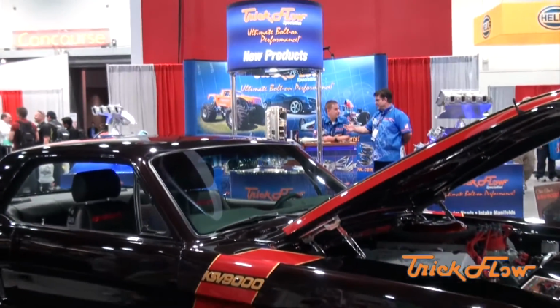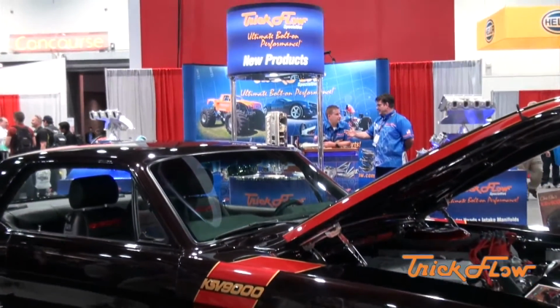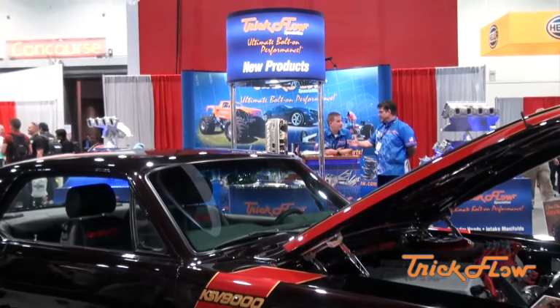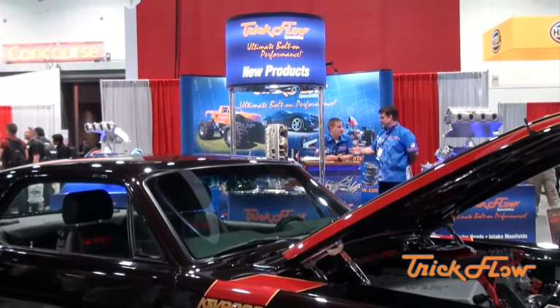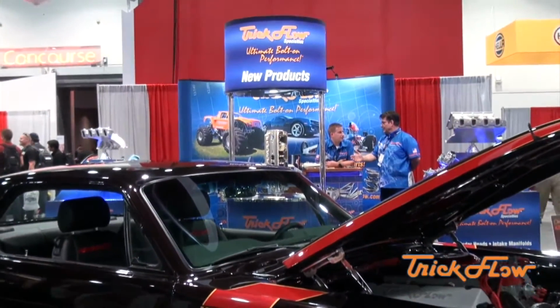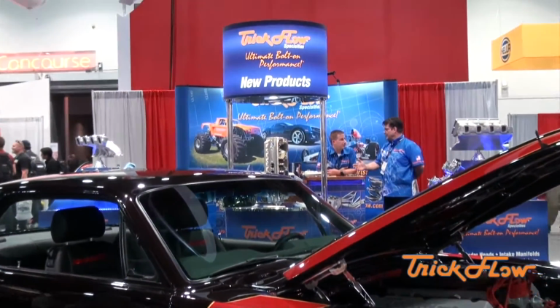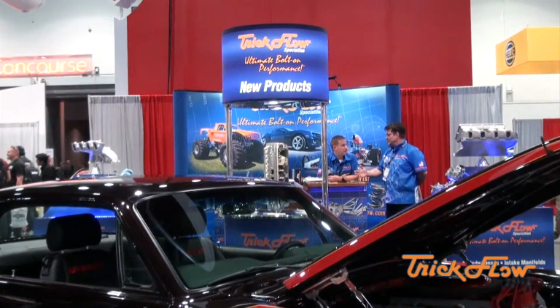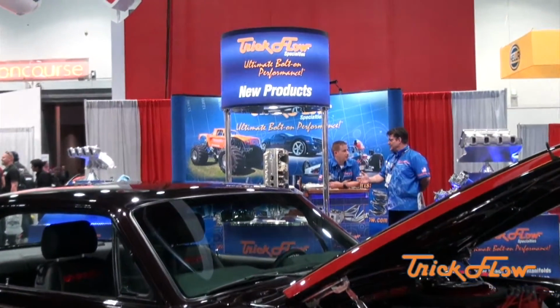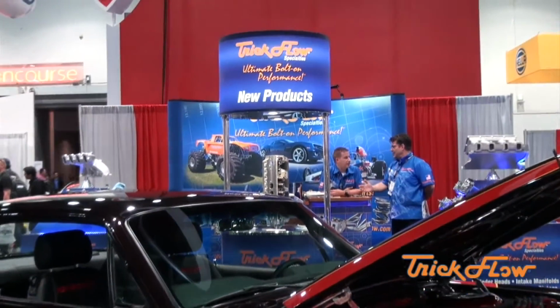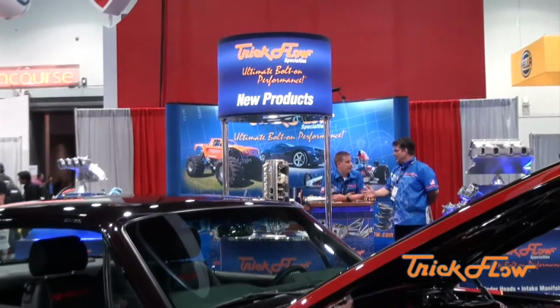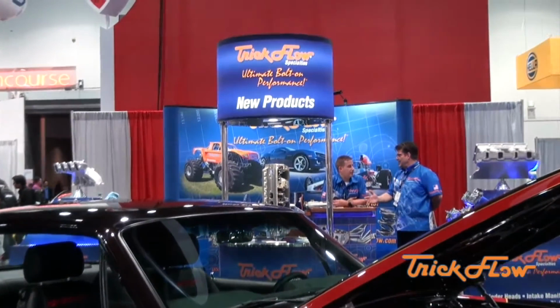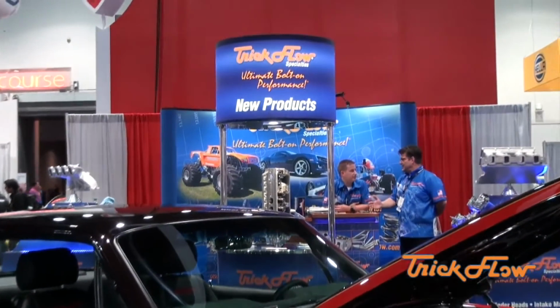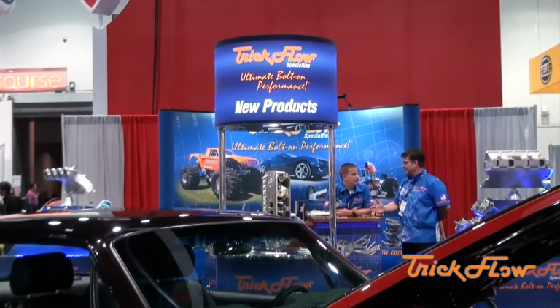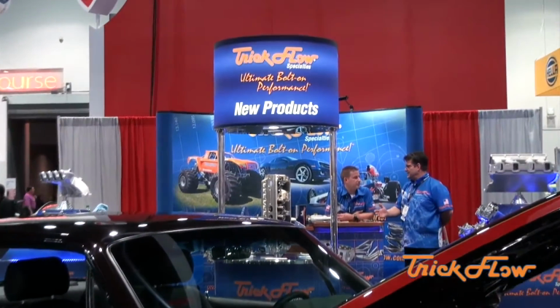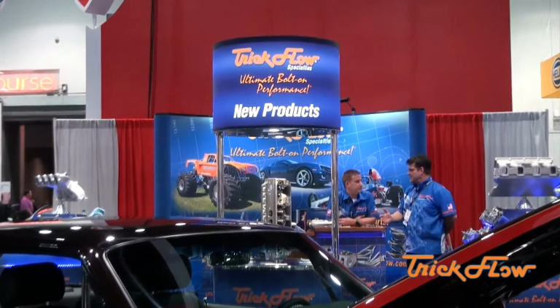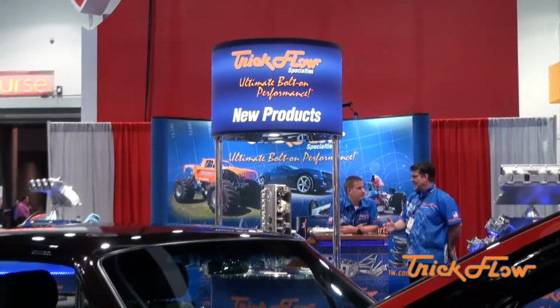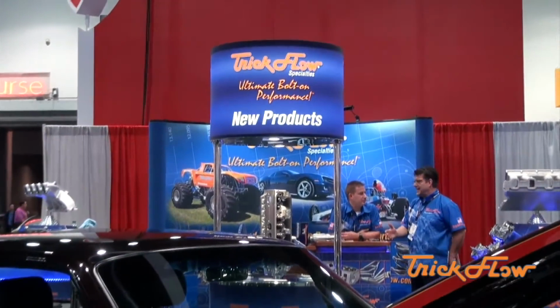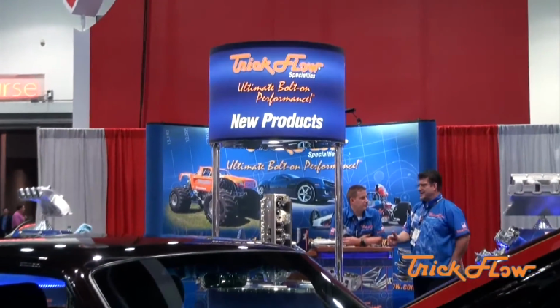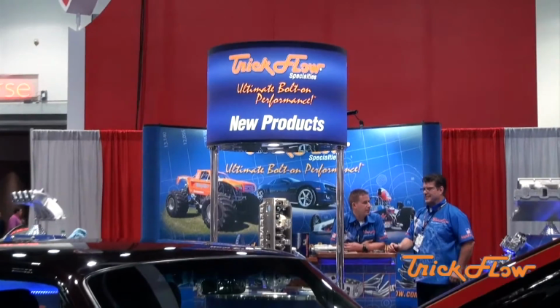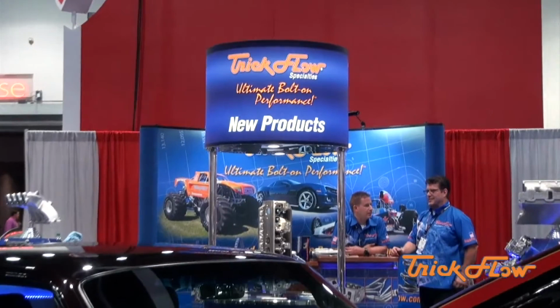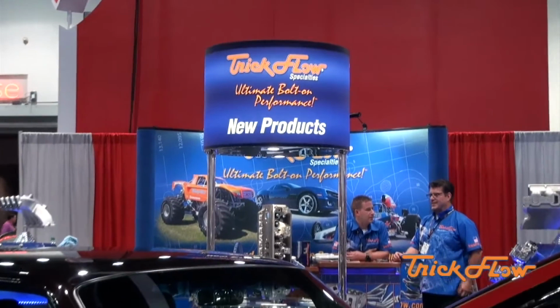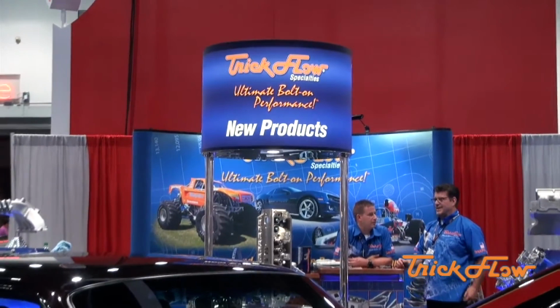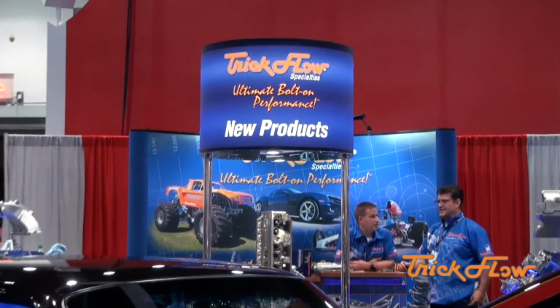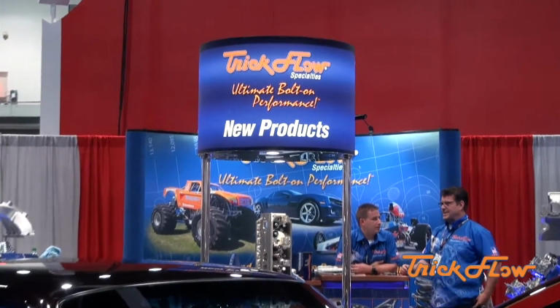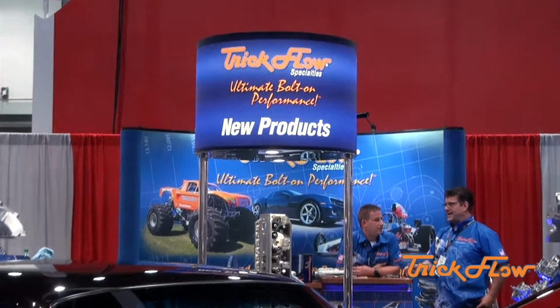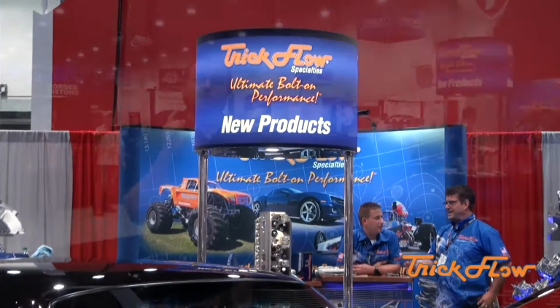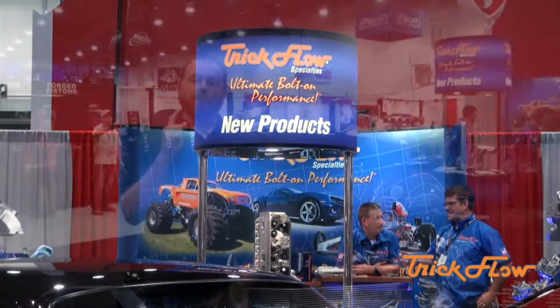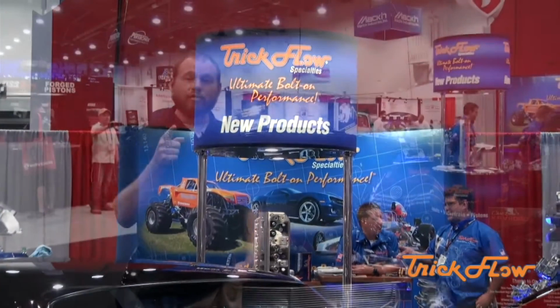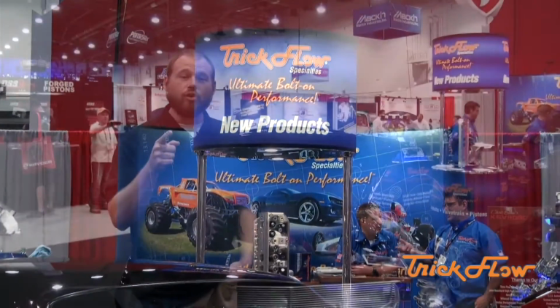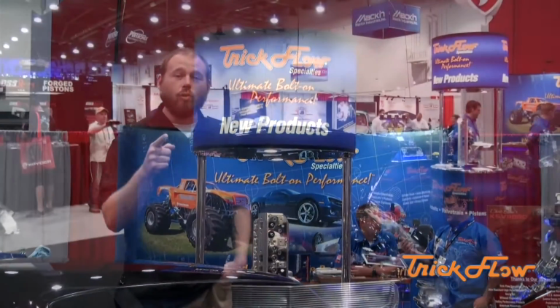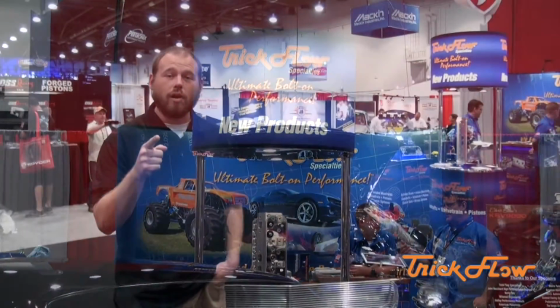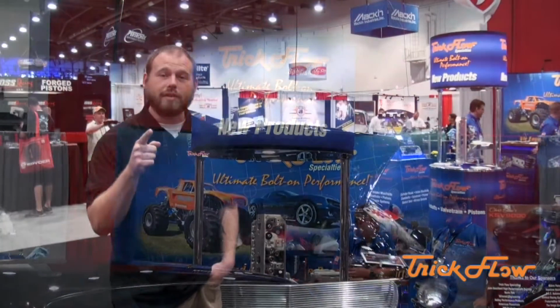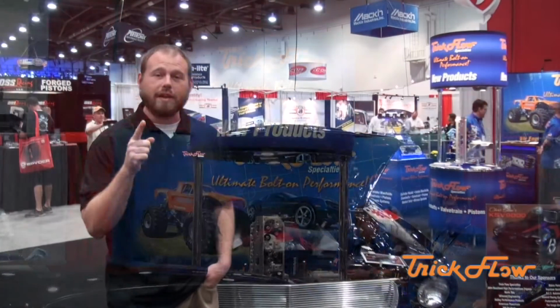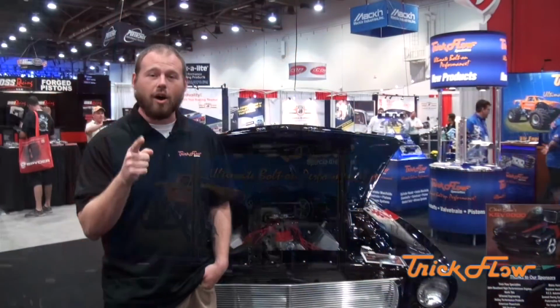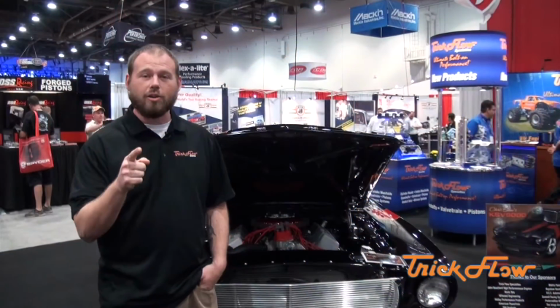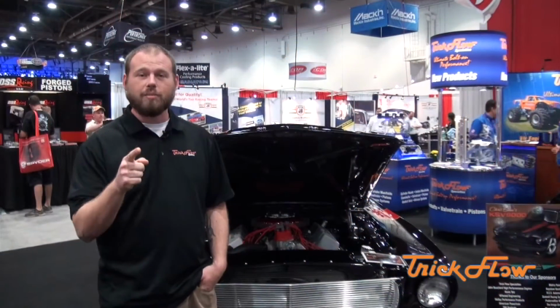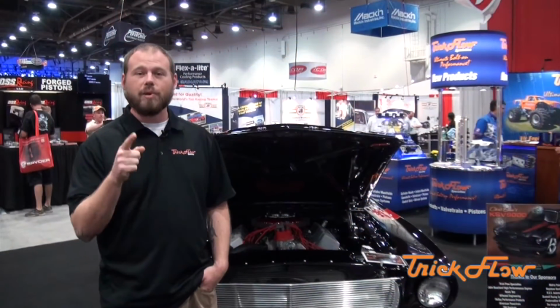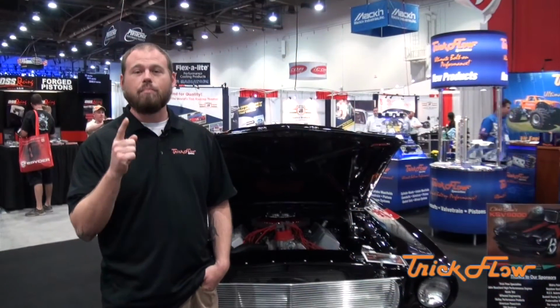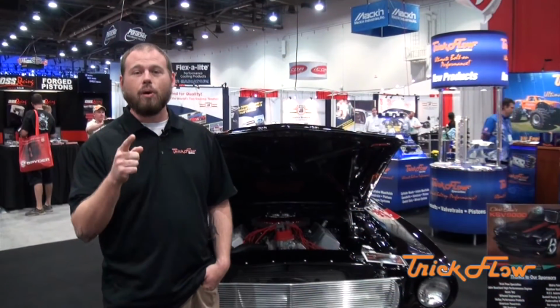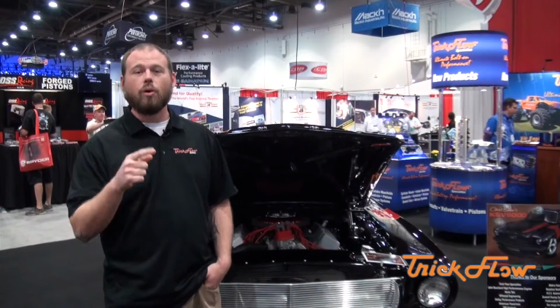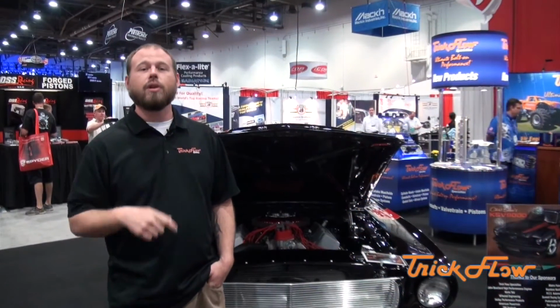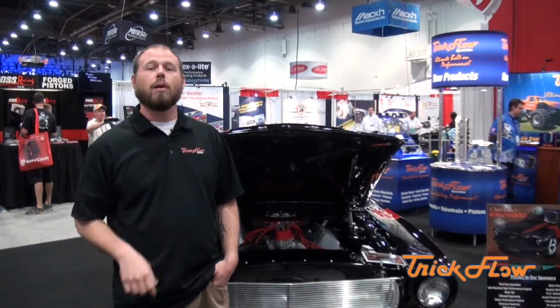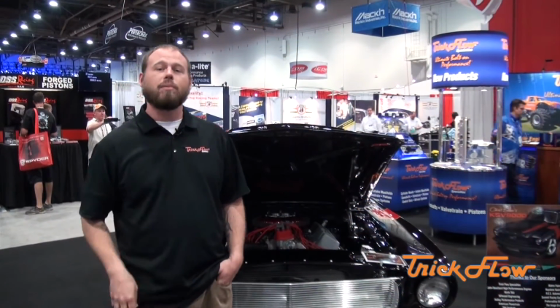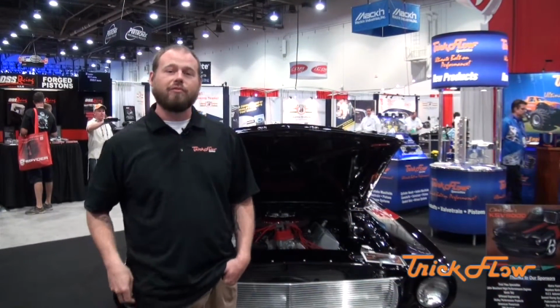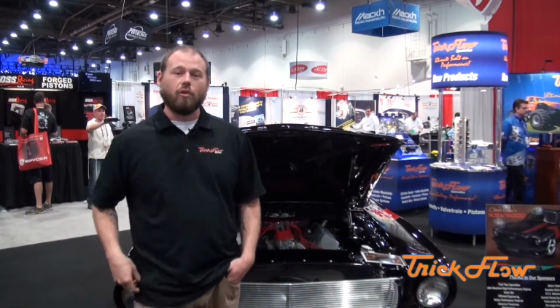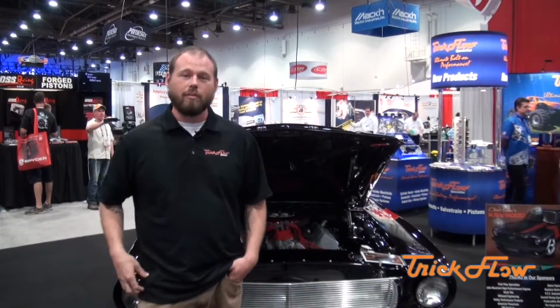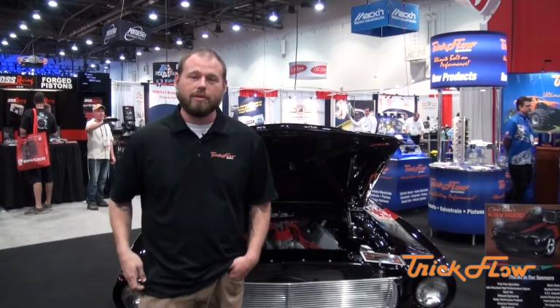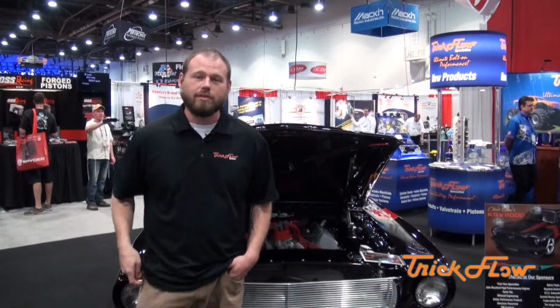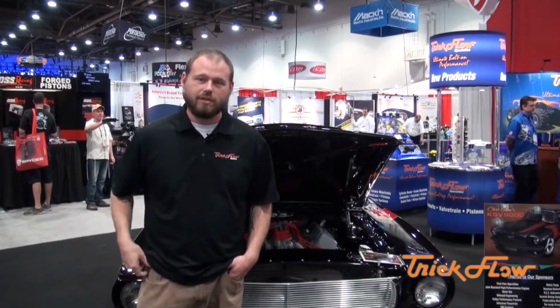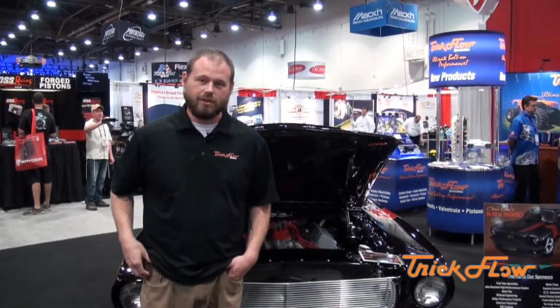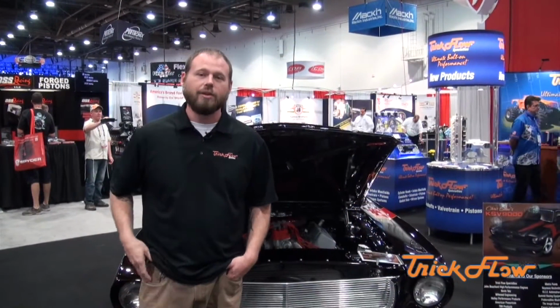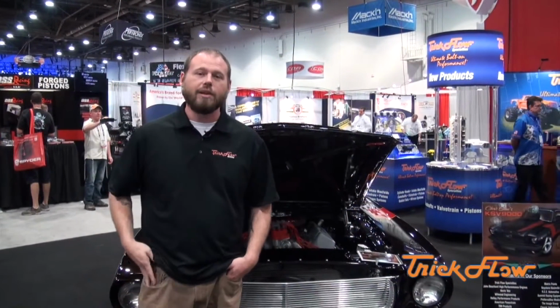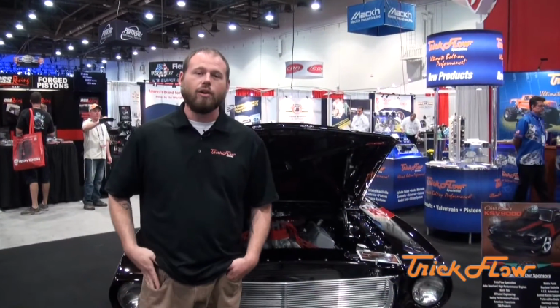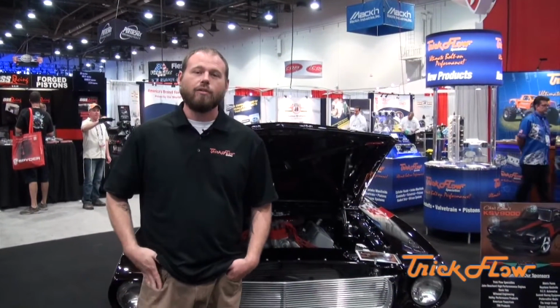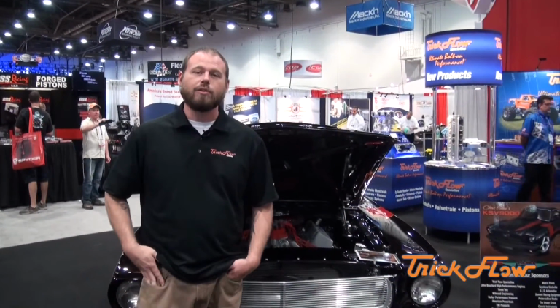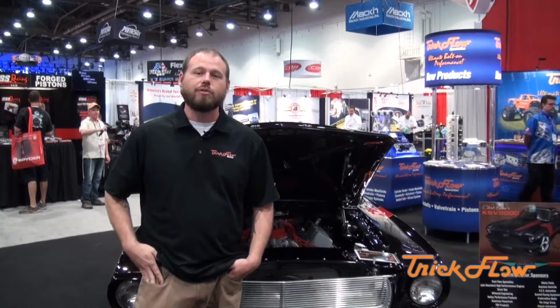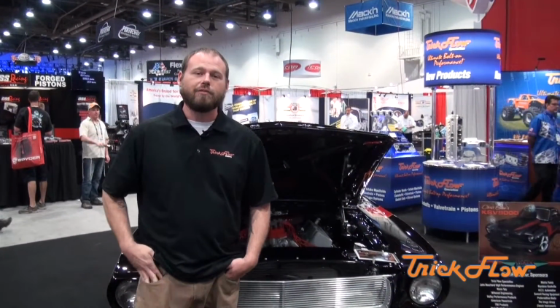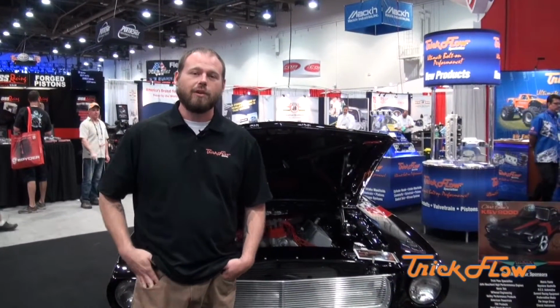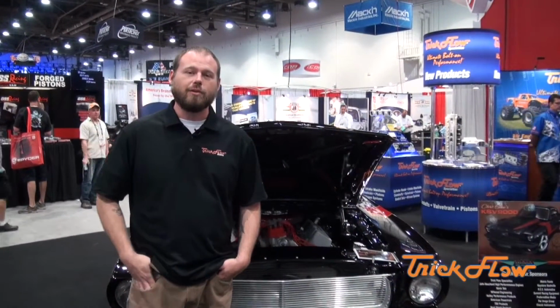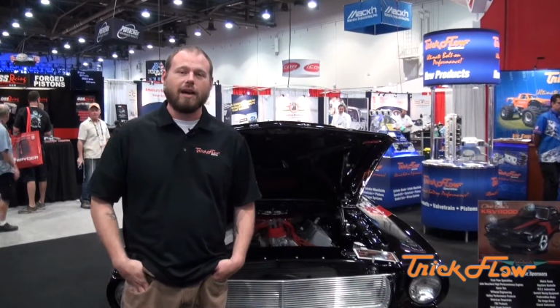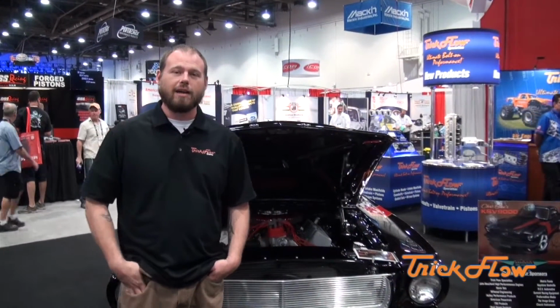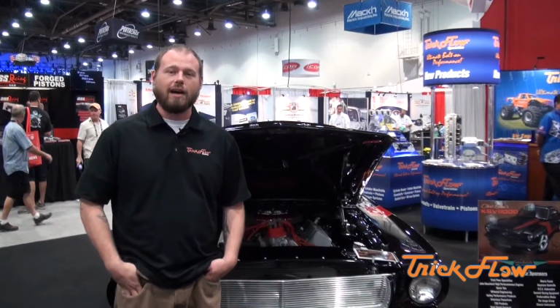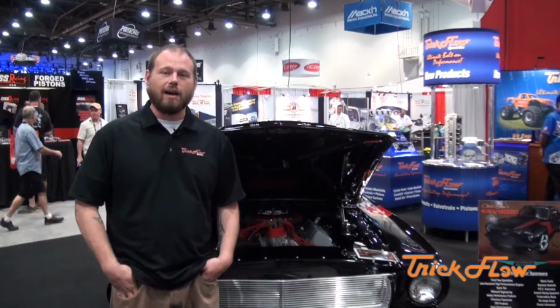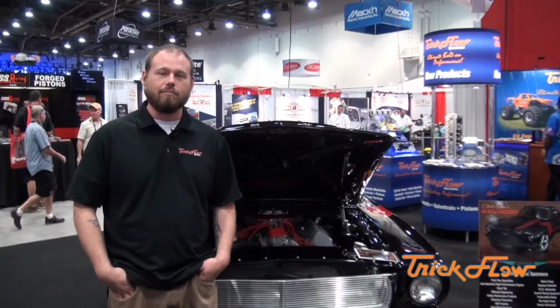That's why we like Mike Downs — he's good to me. Hey guys, if you want the ultimate bolt-on performance, you need to go over to trickflow.com.